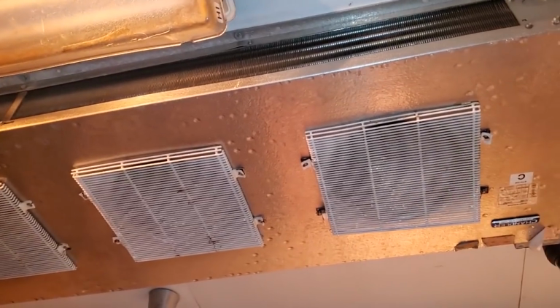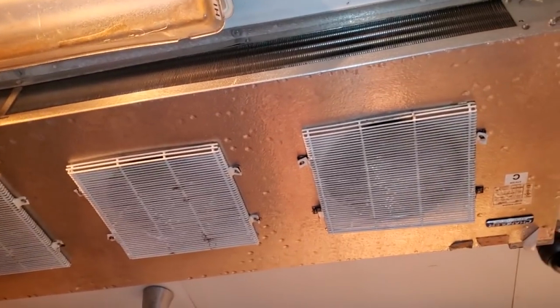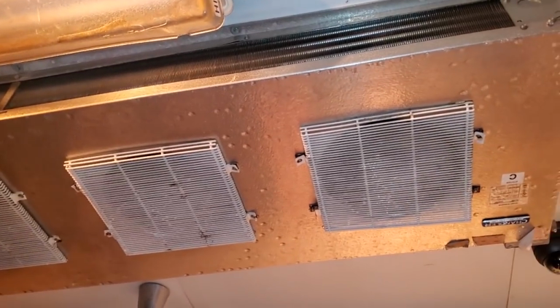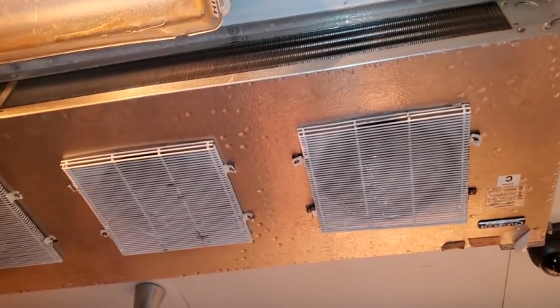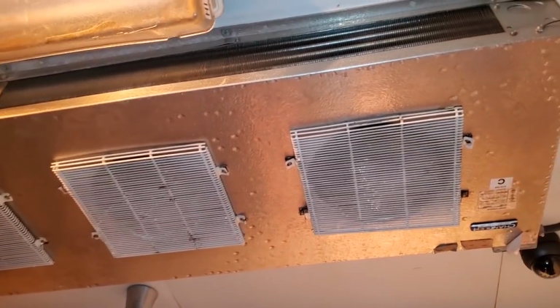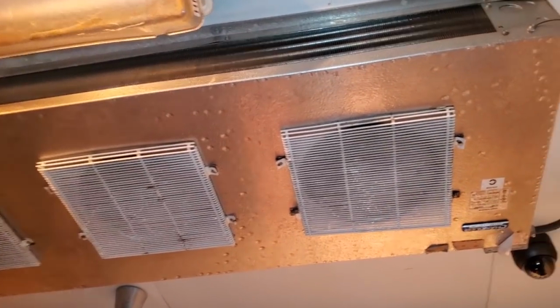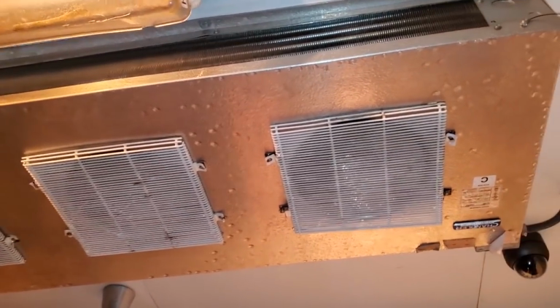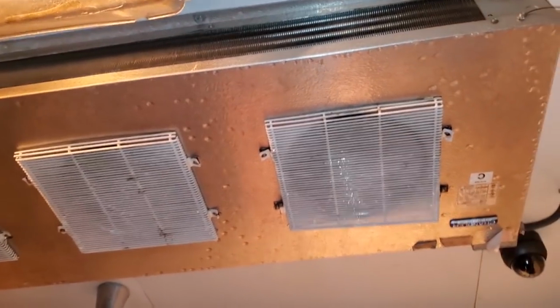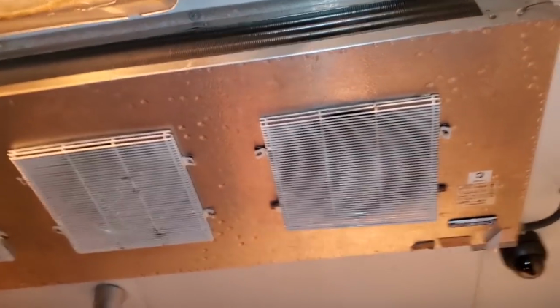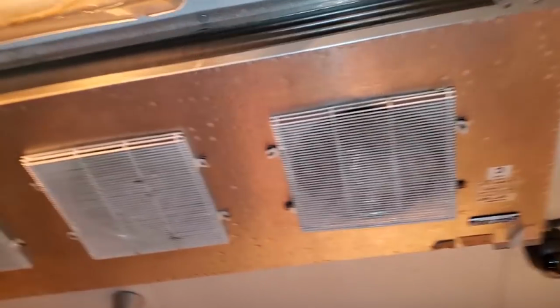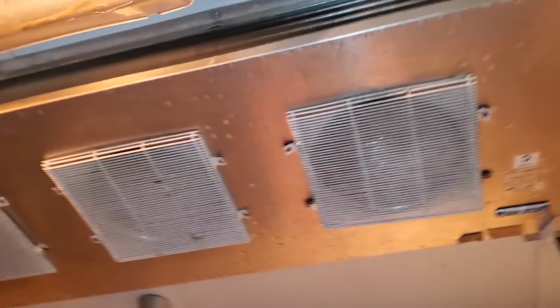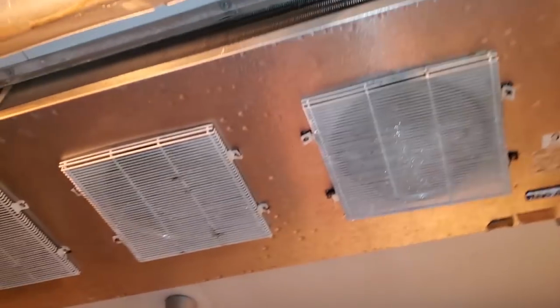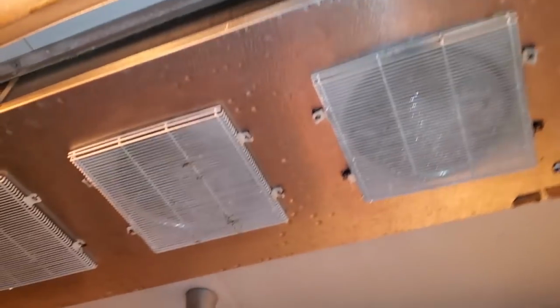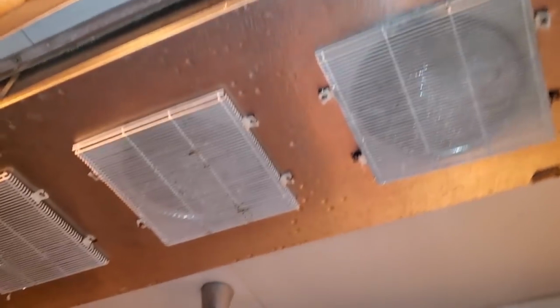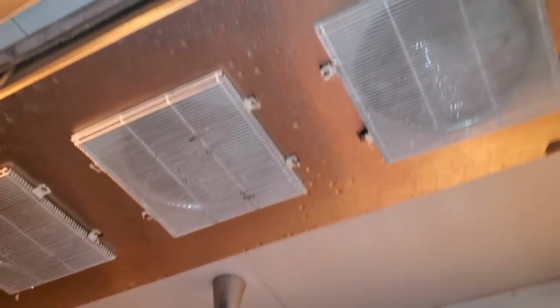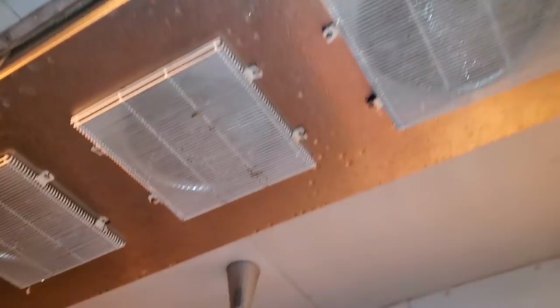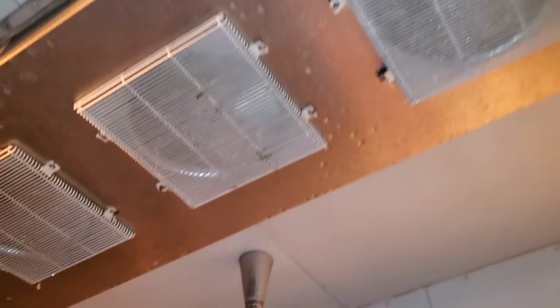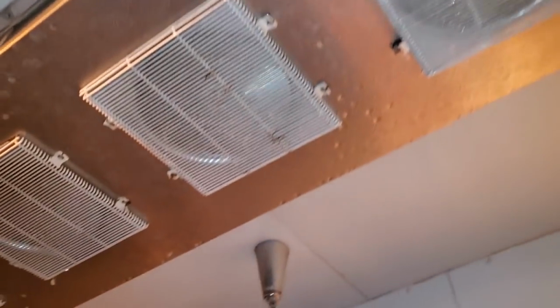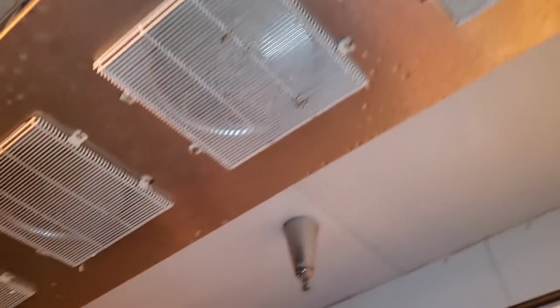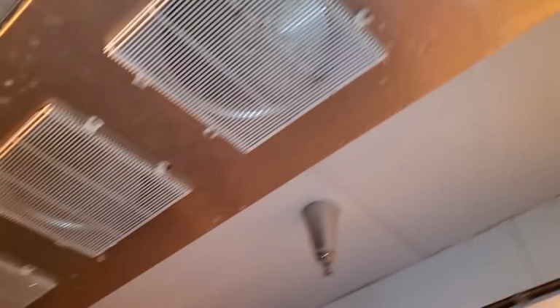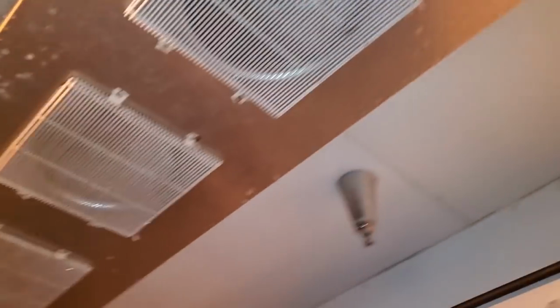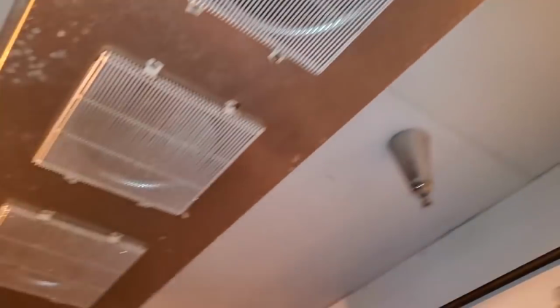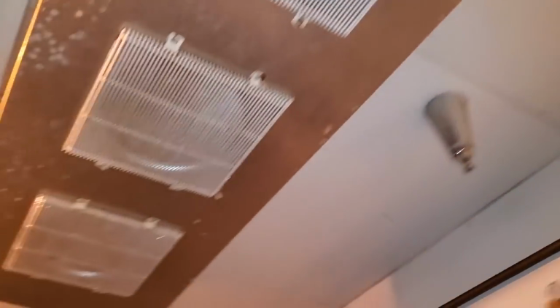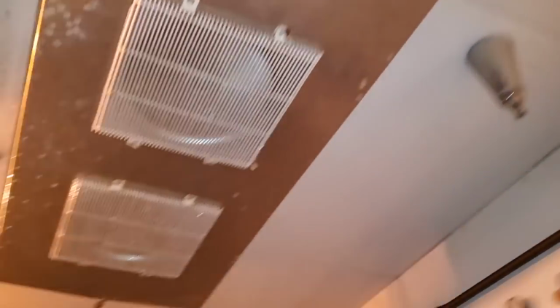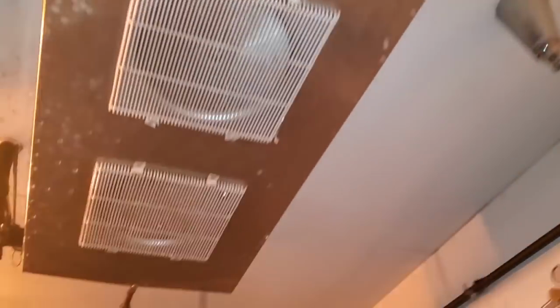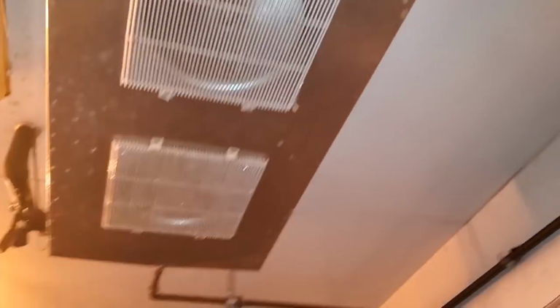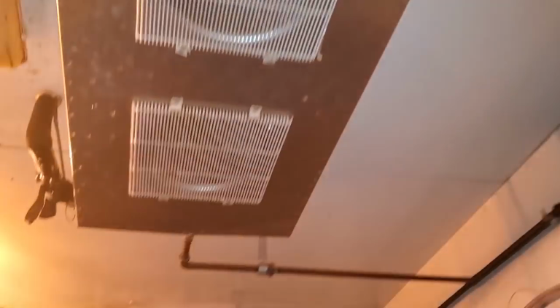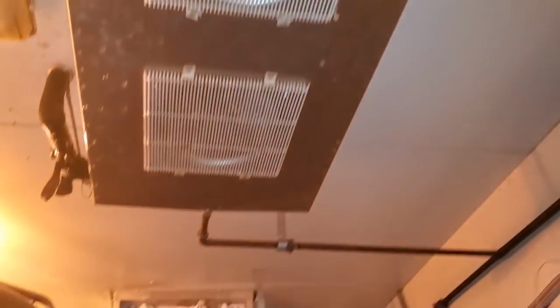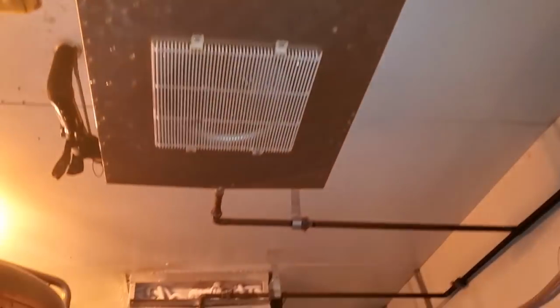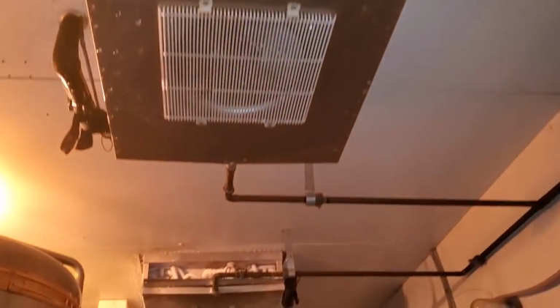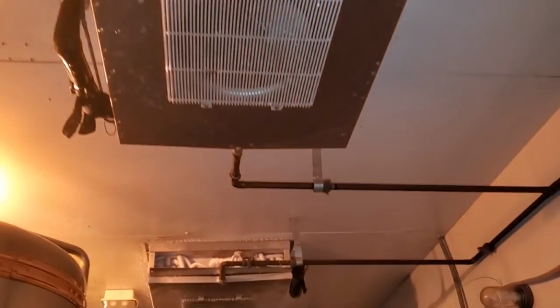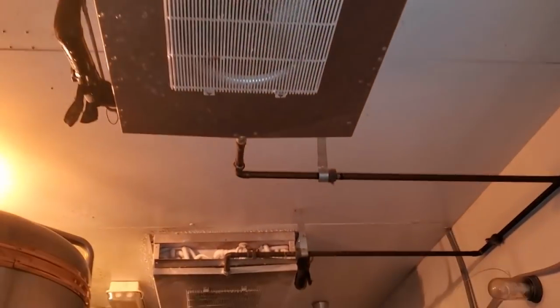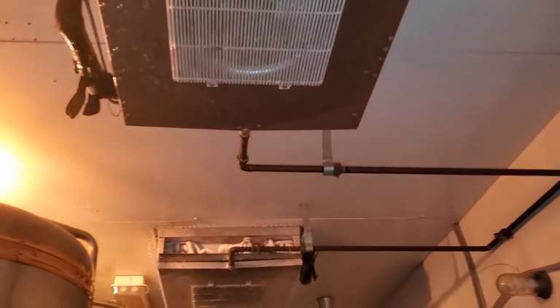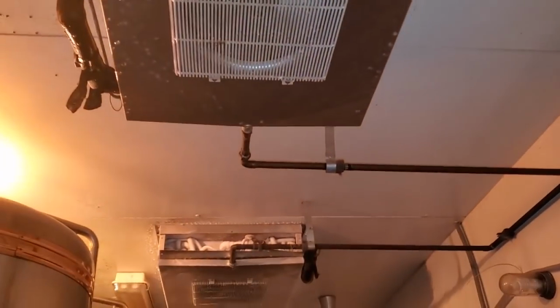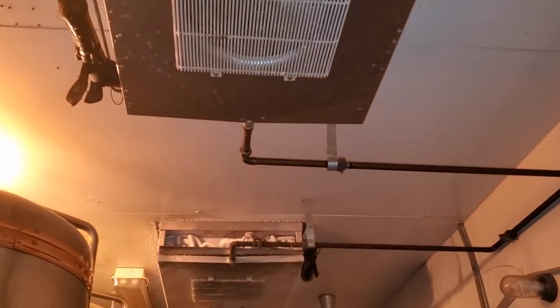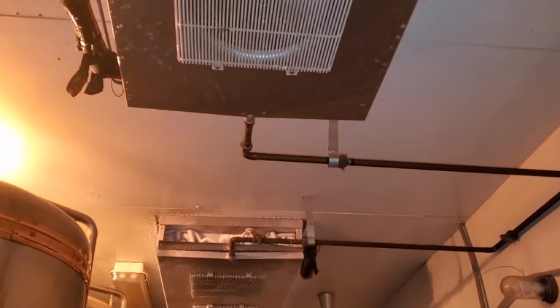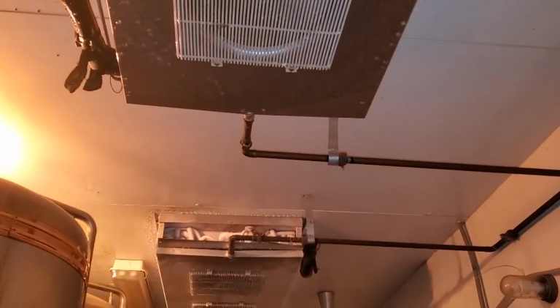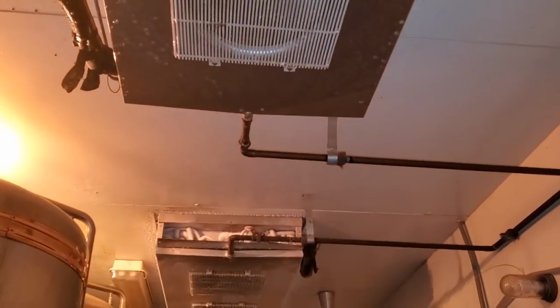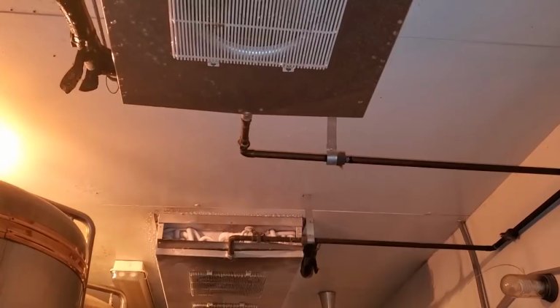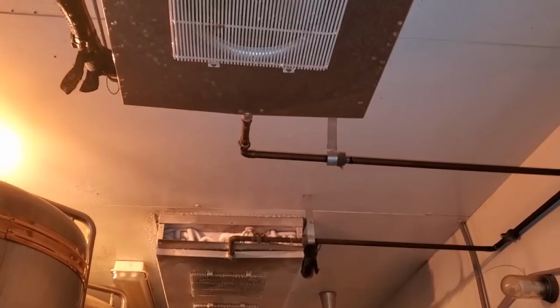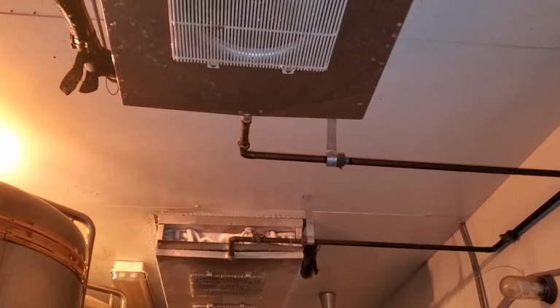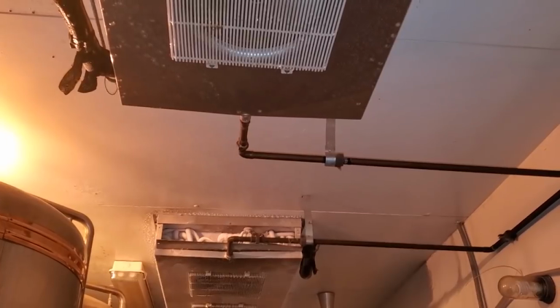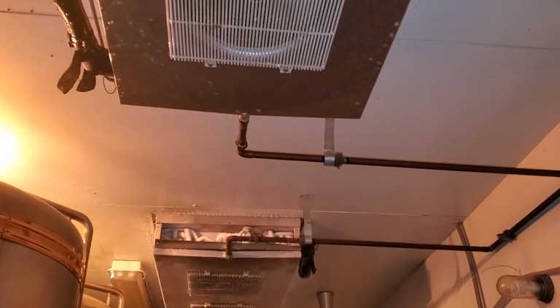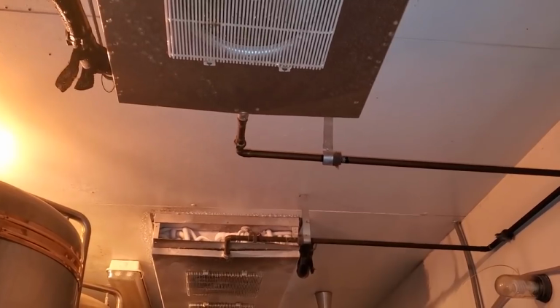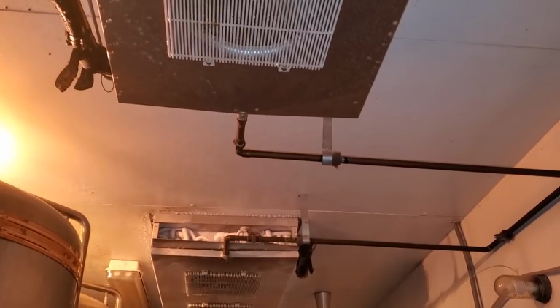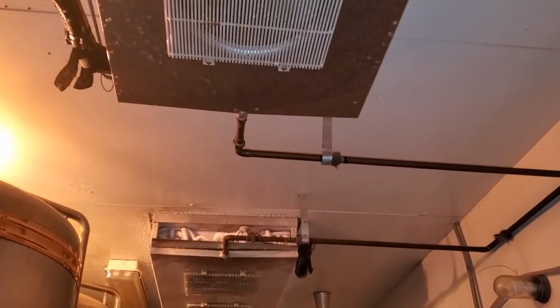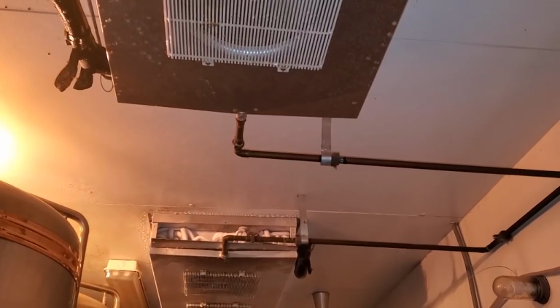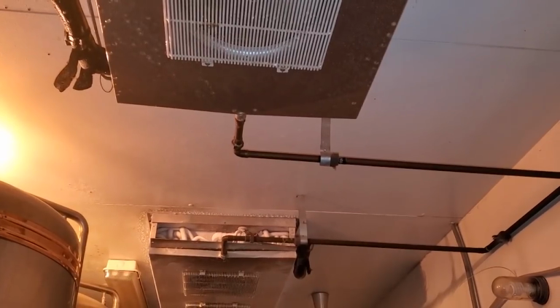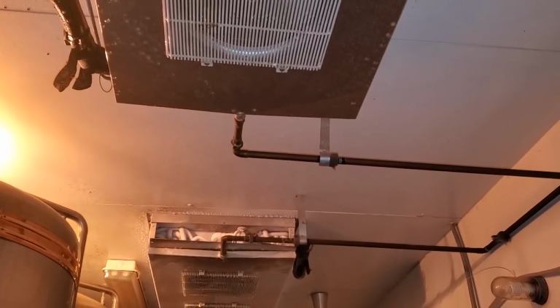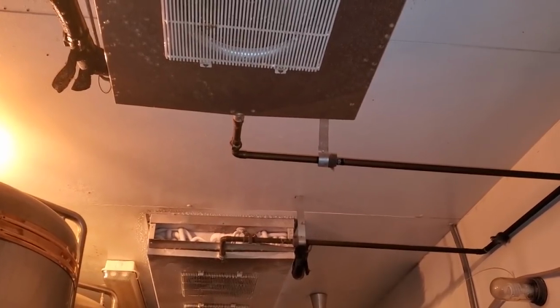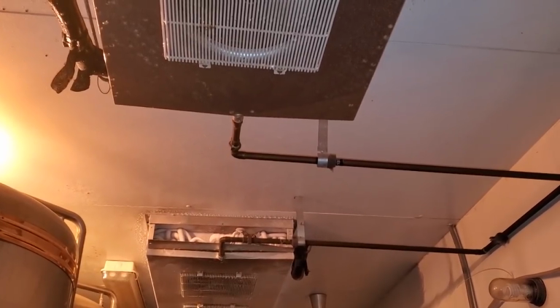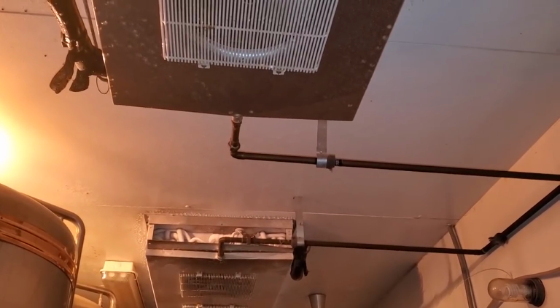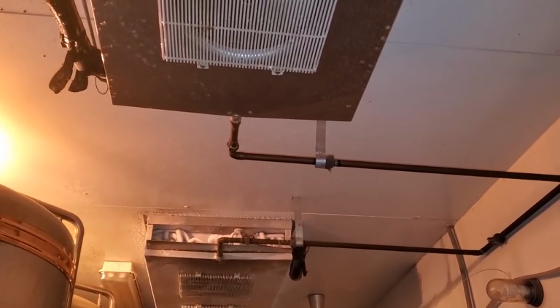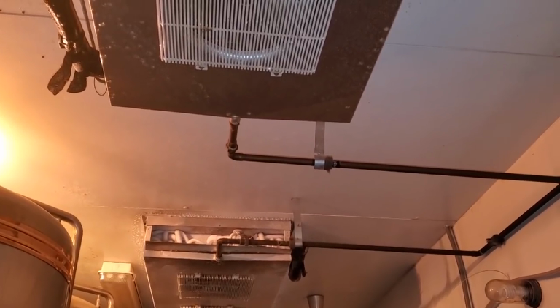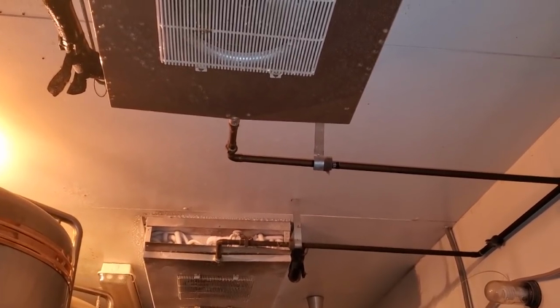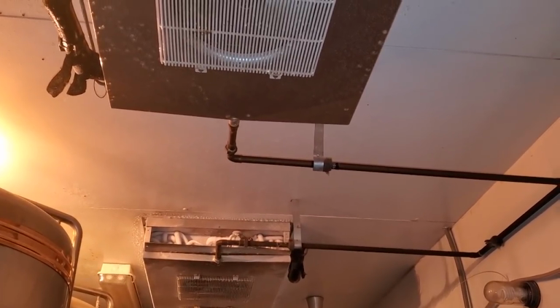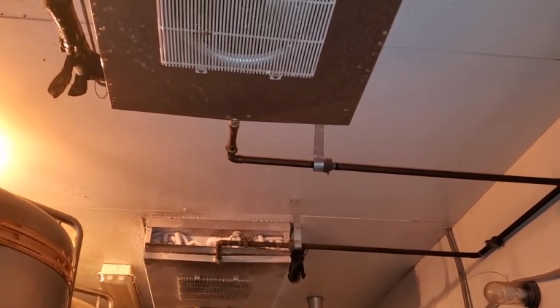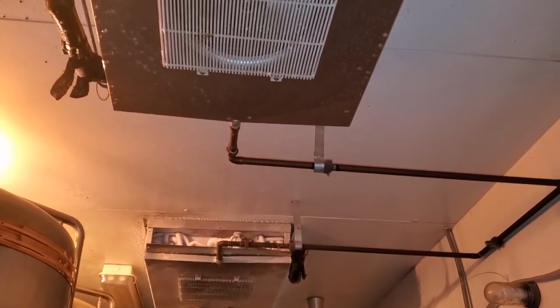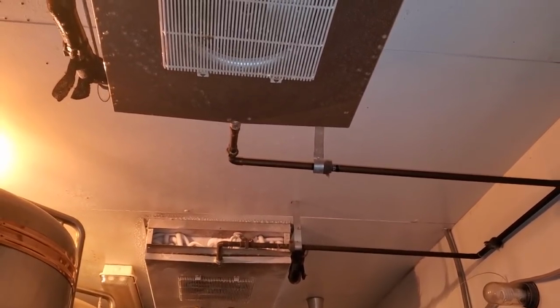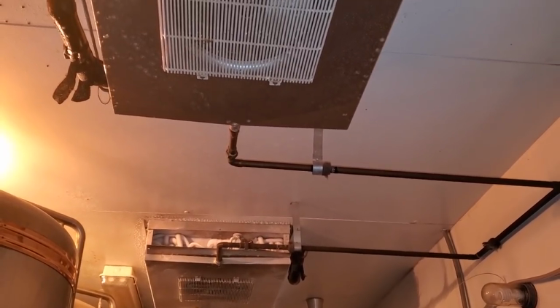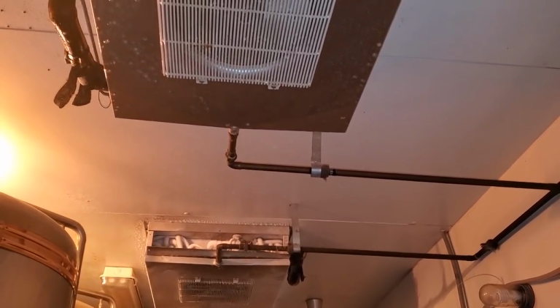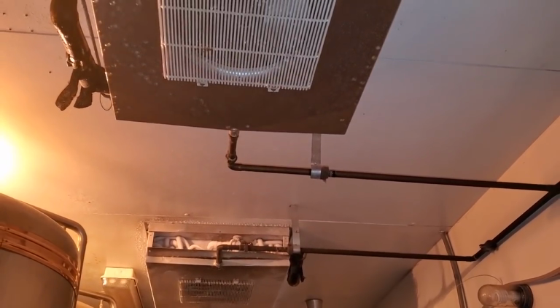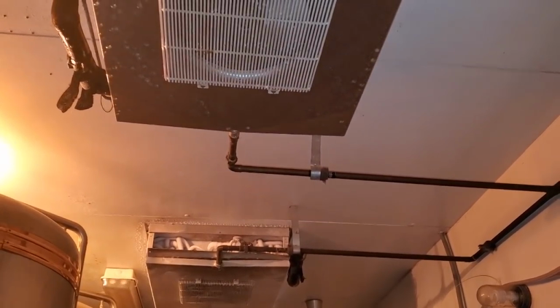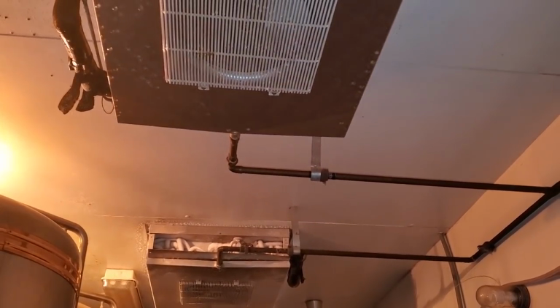However, the other coil on the other side — the fans will not turn on, so we're going to have to dig into that one.